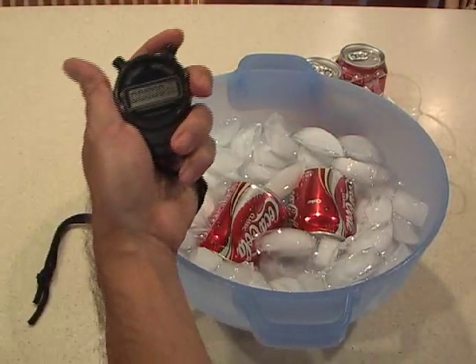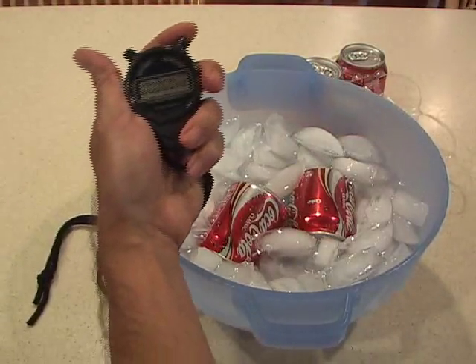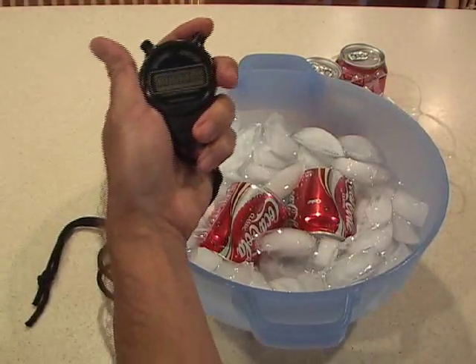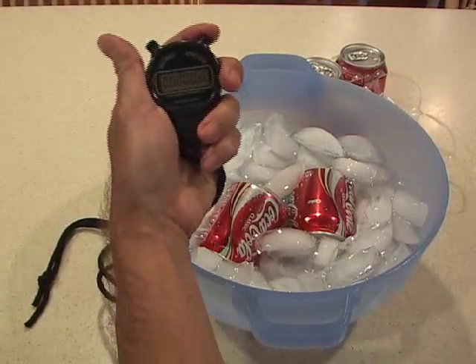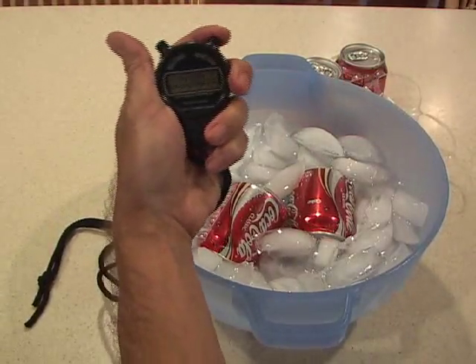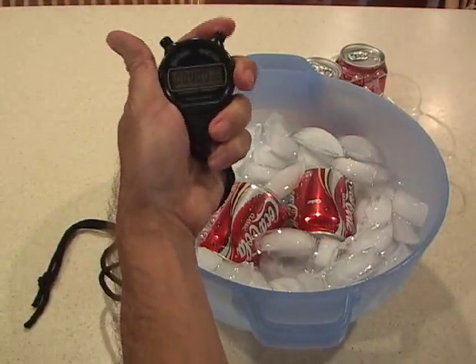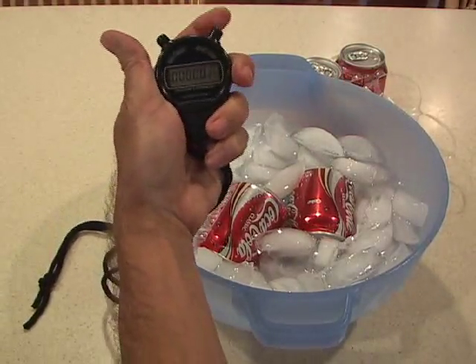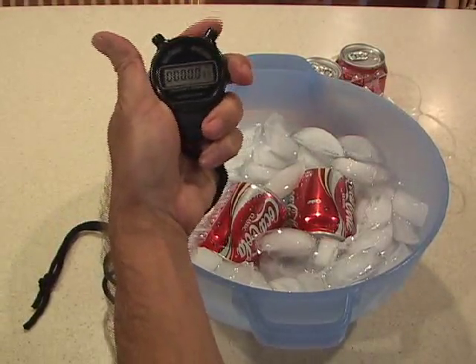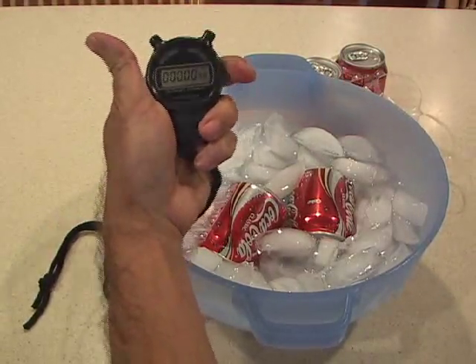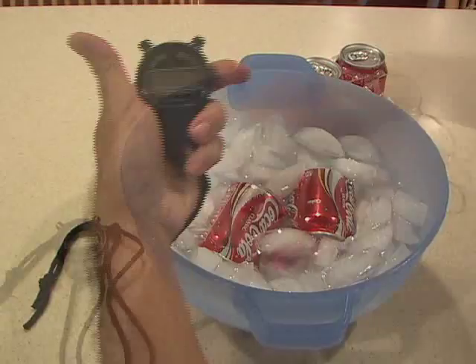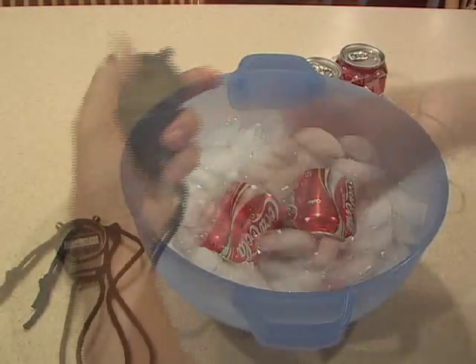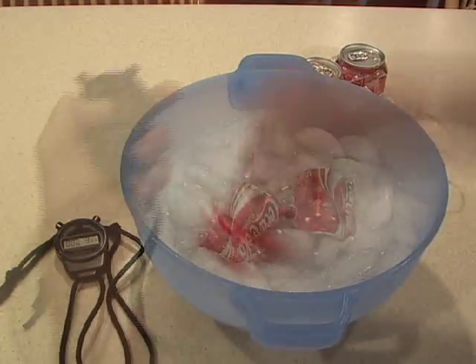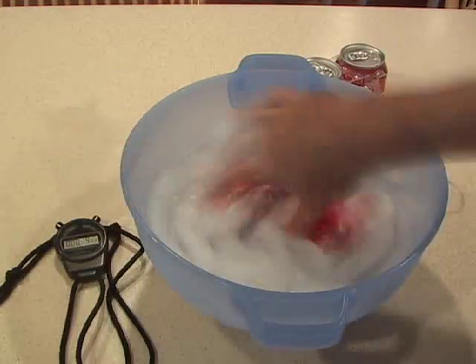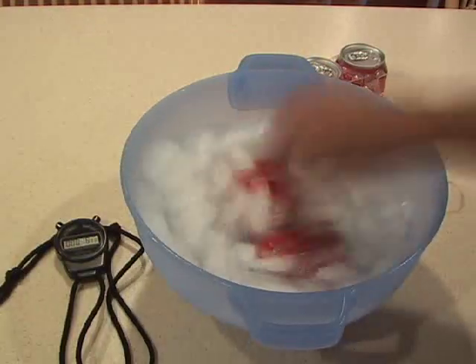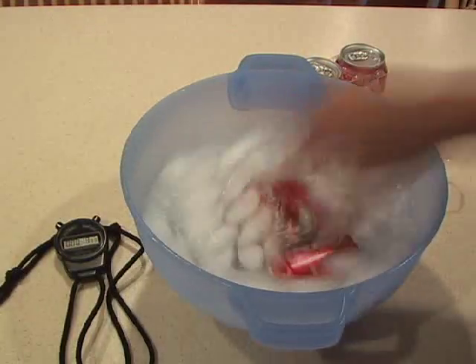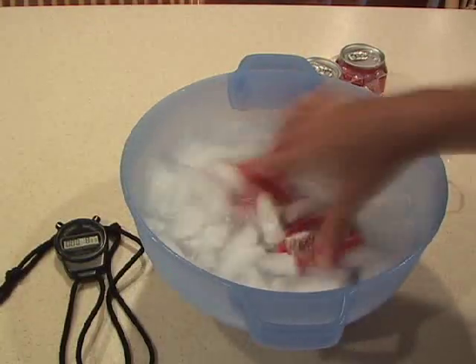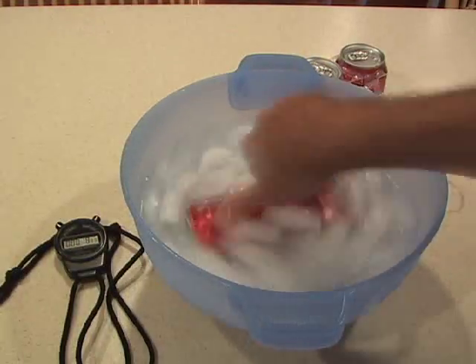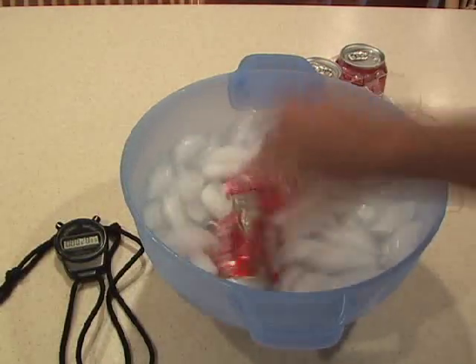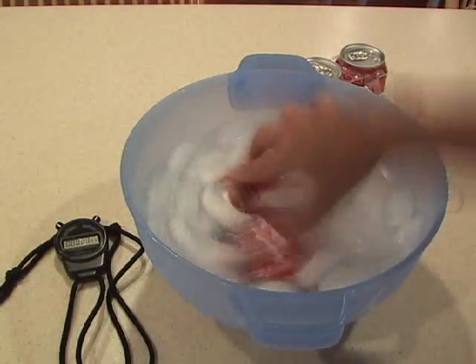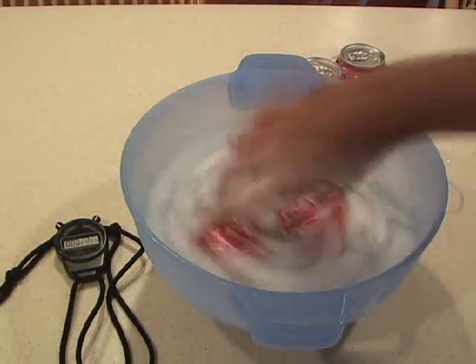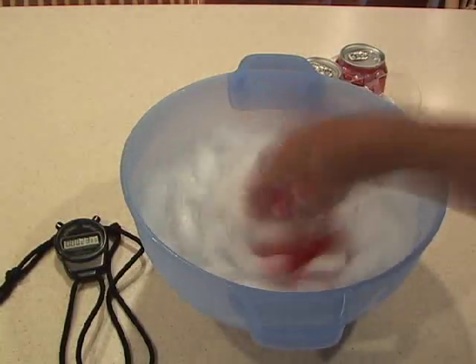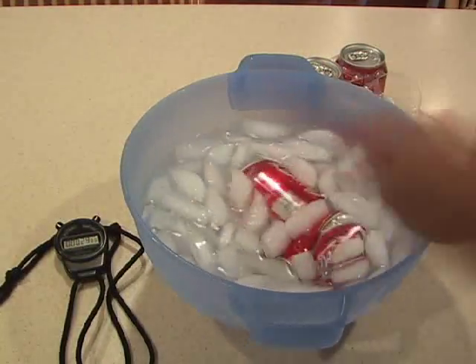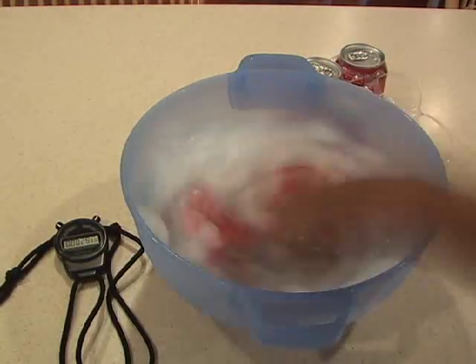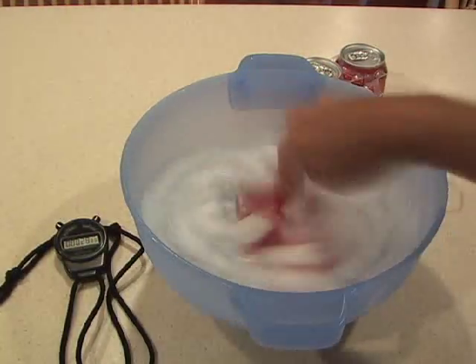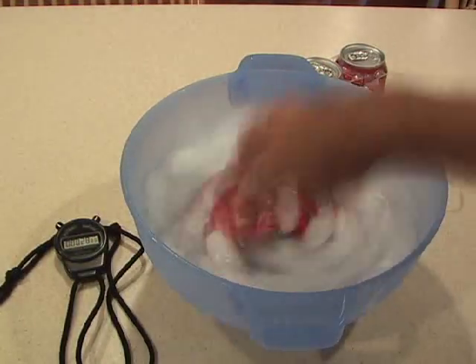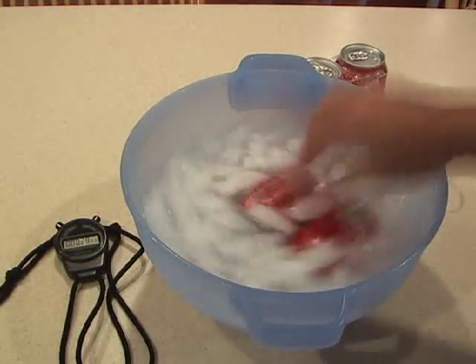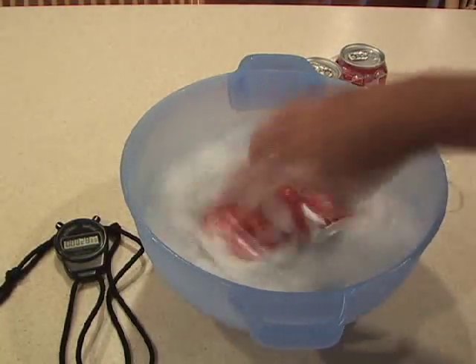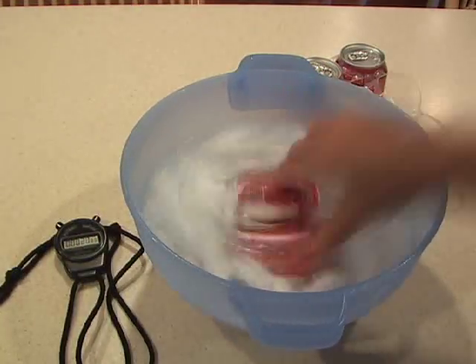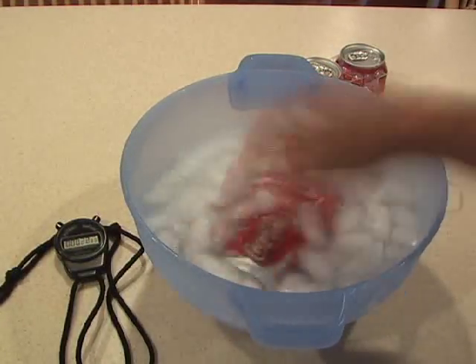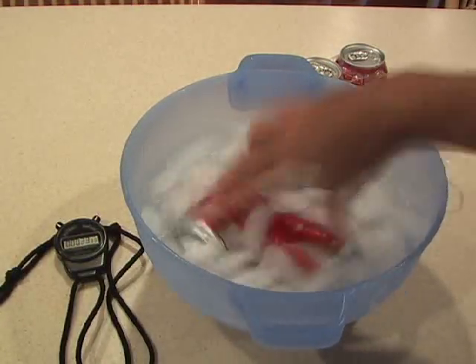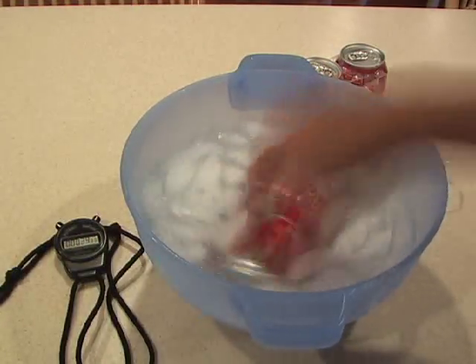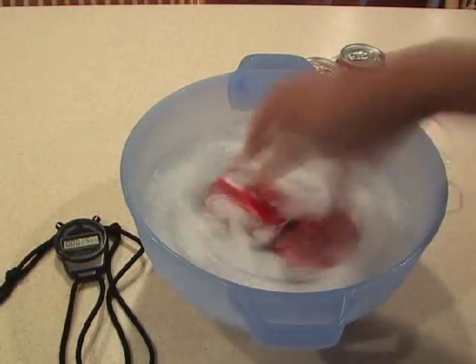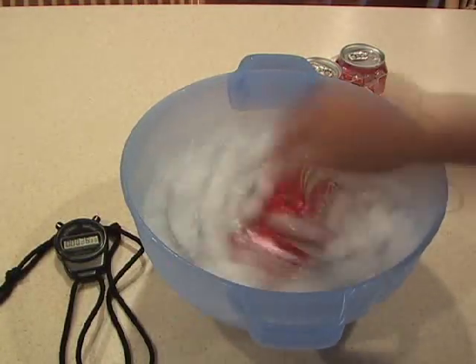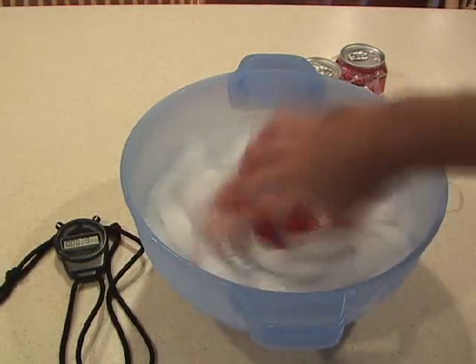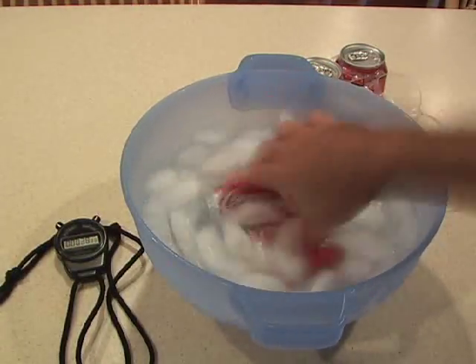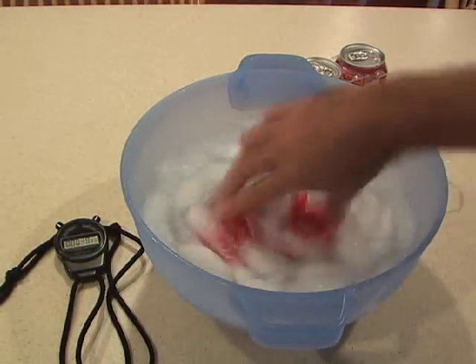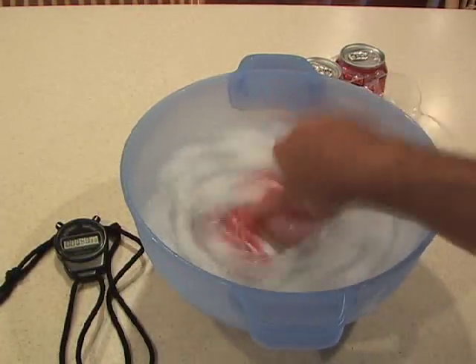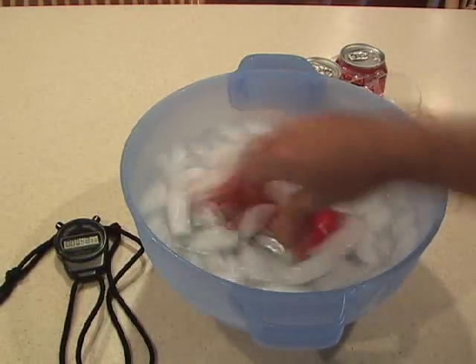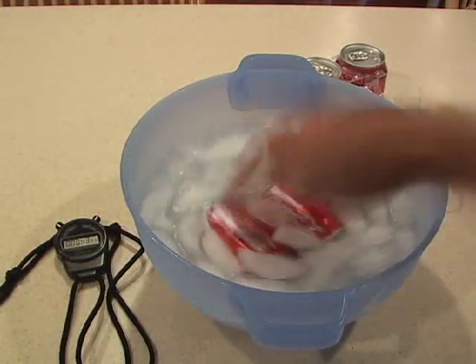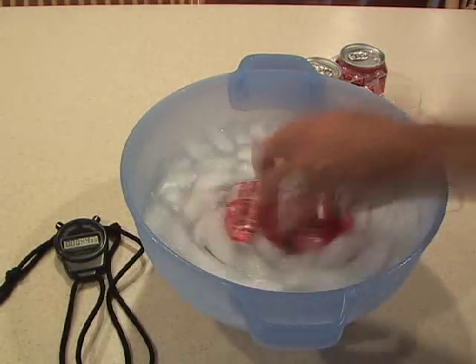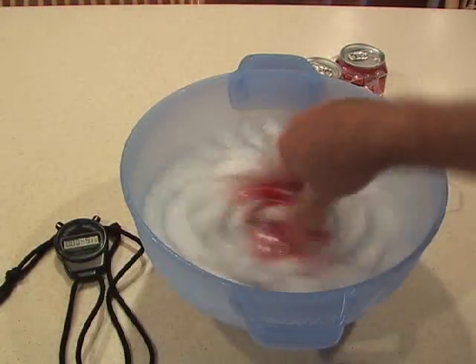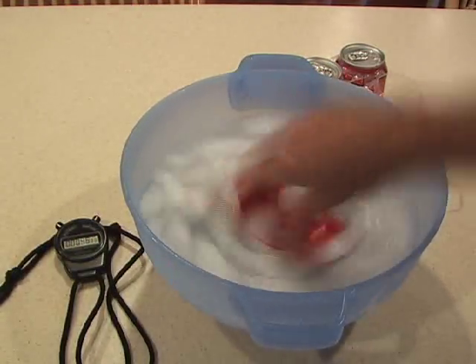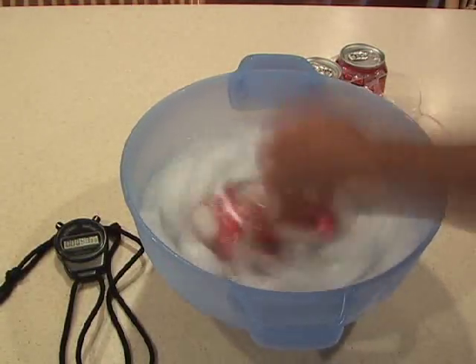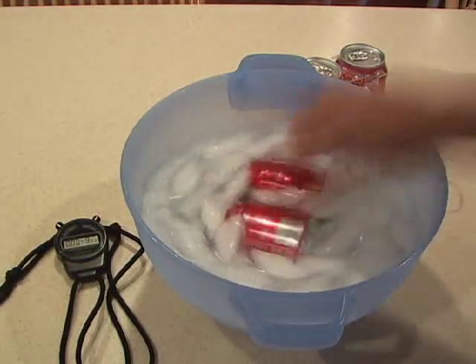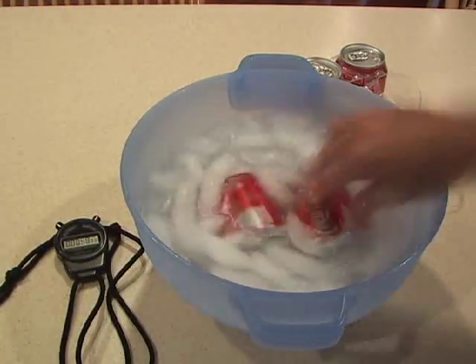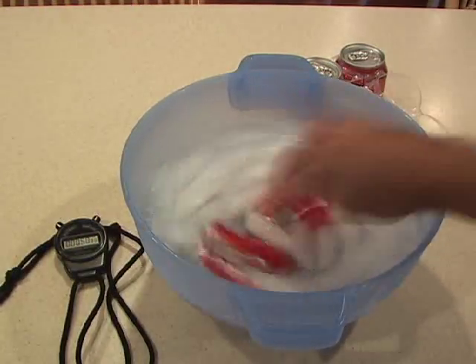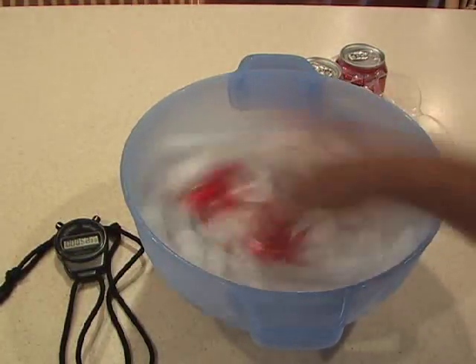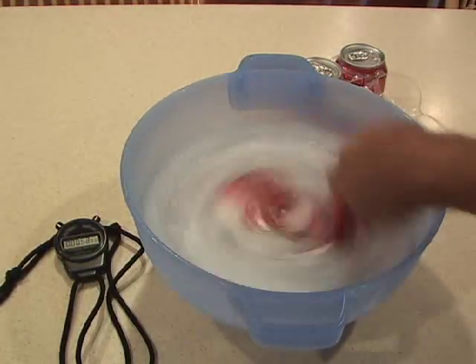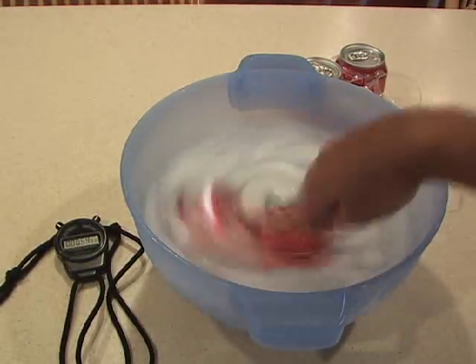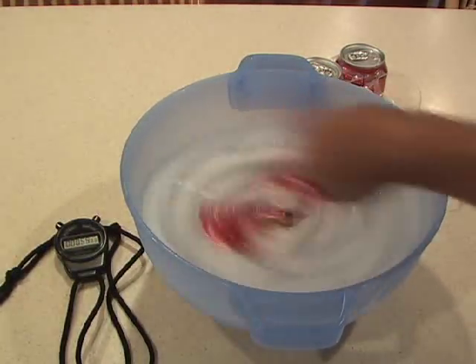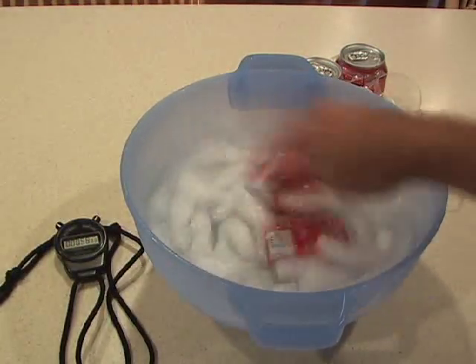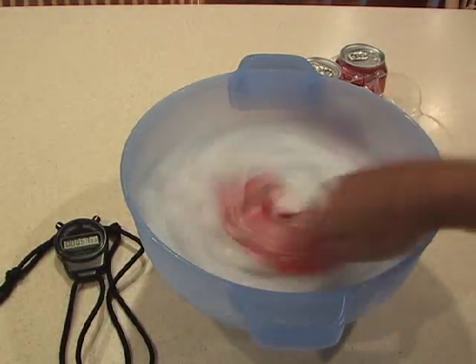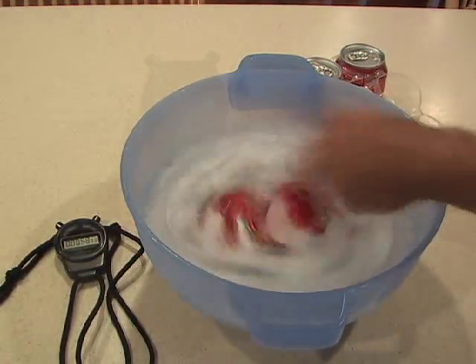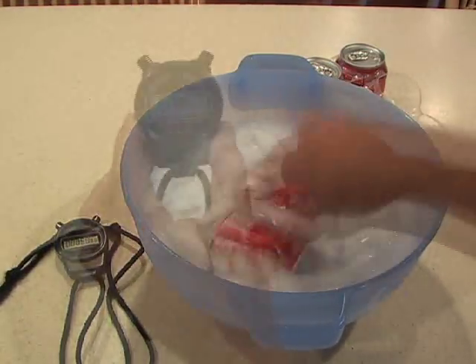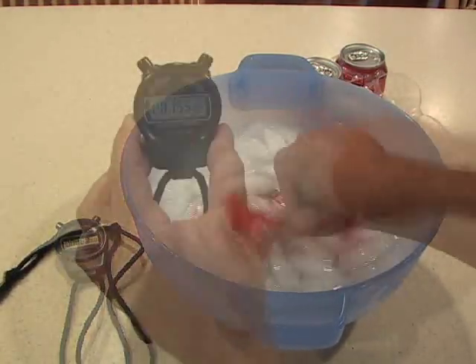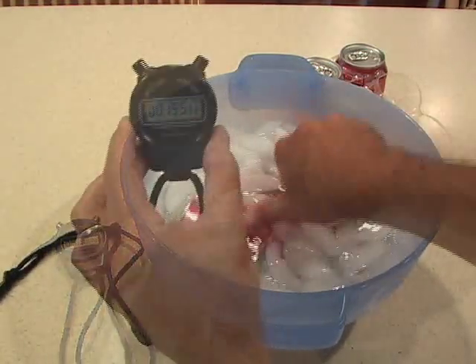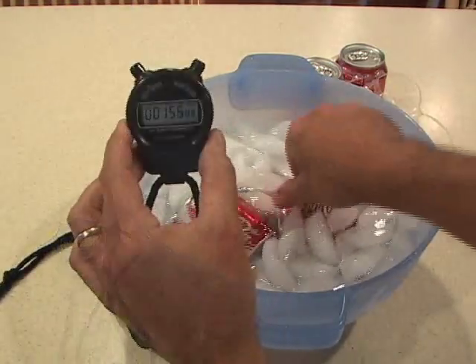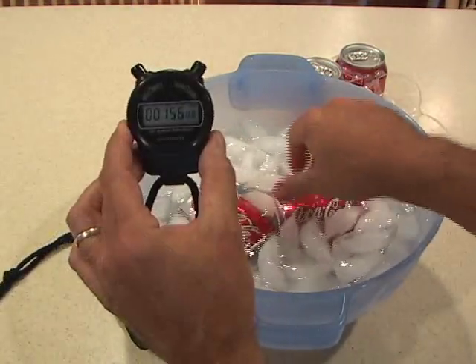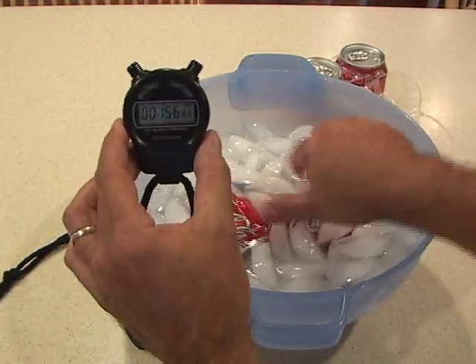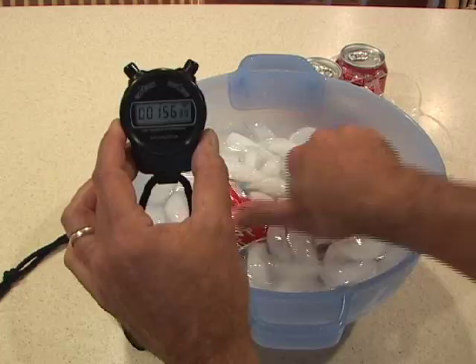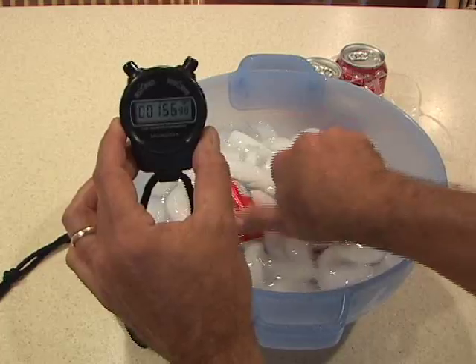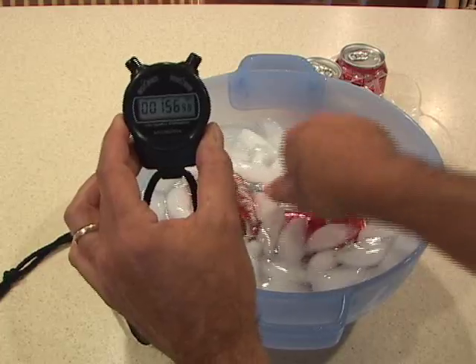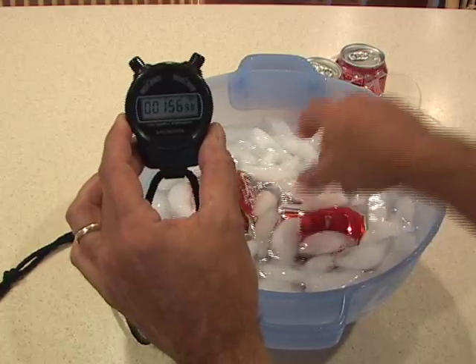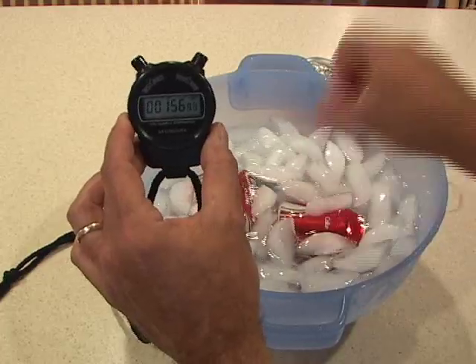This is the second law of thermodynamics. Basically, the salt reduces the freezing point of the water, and allows it to become super chilled.